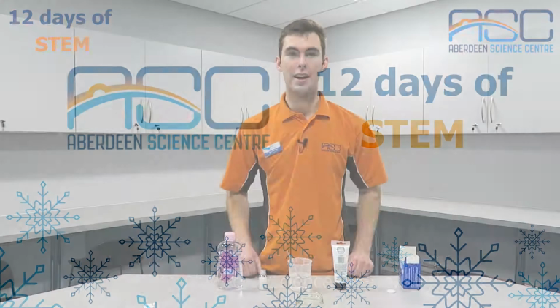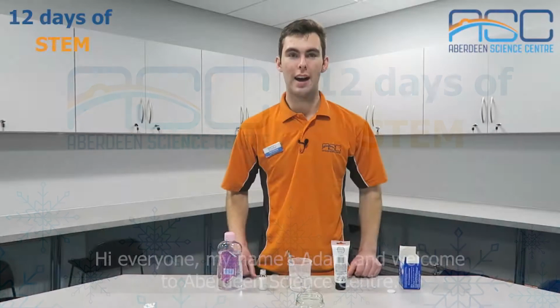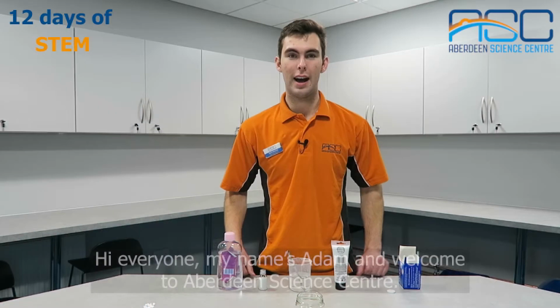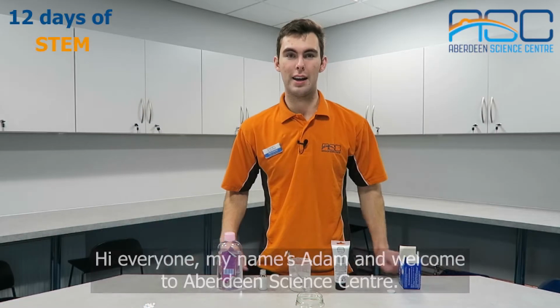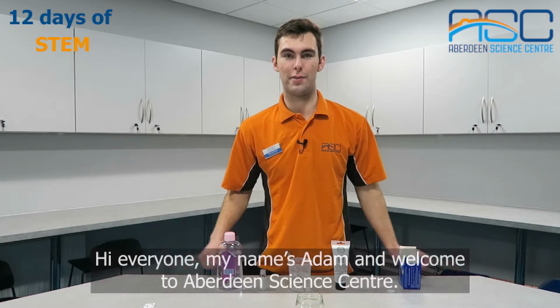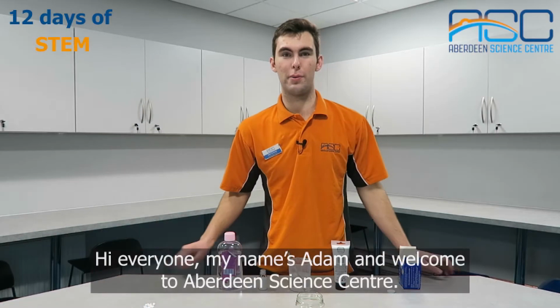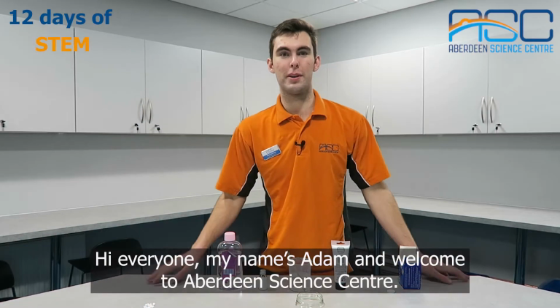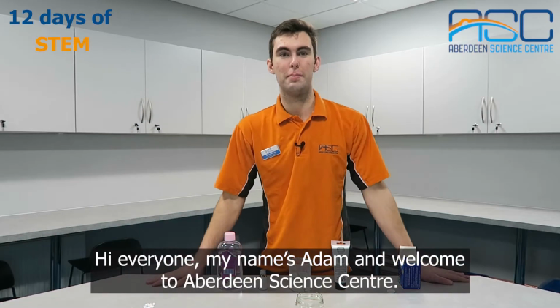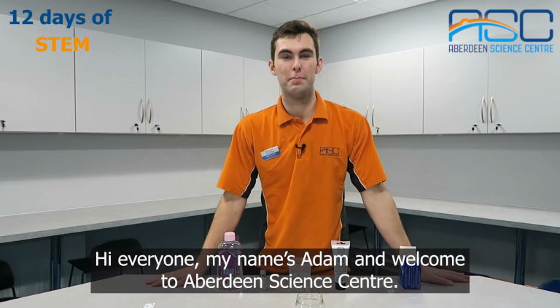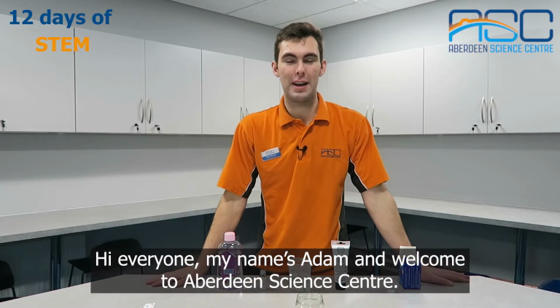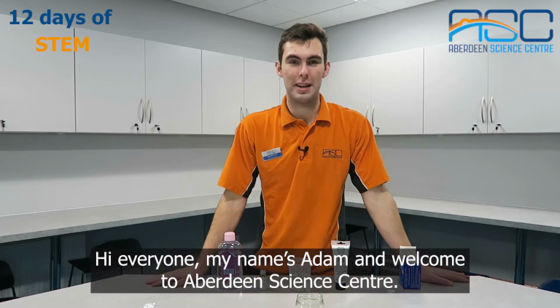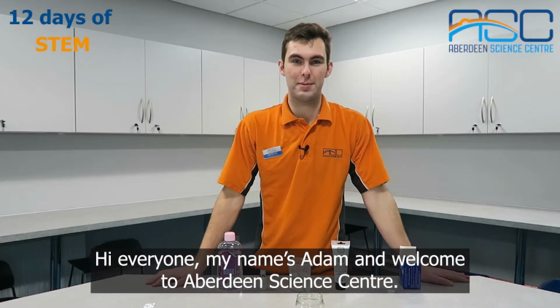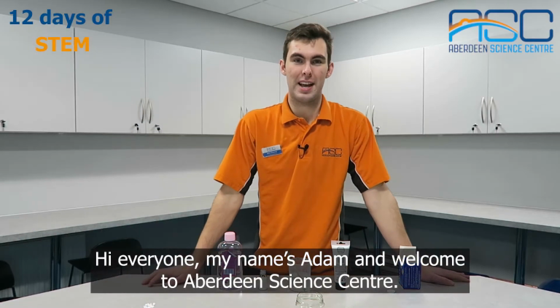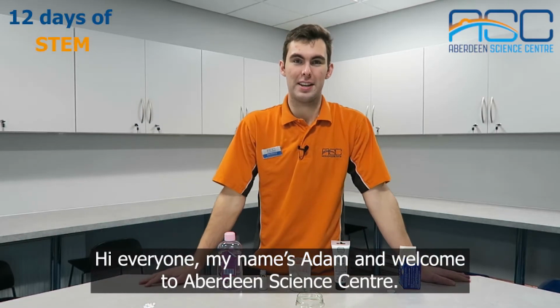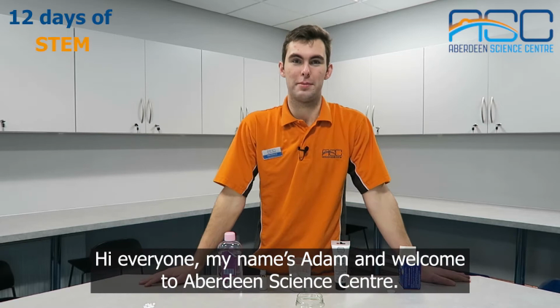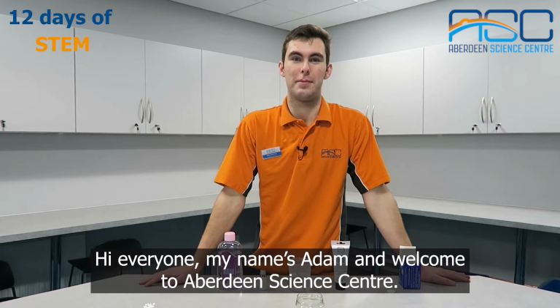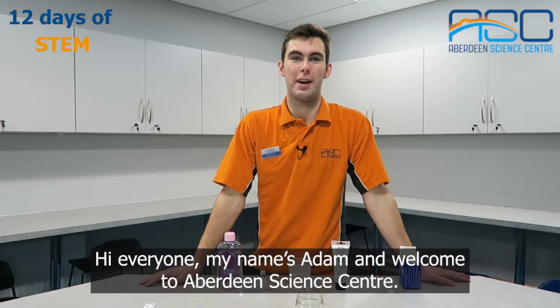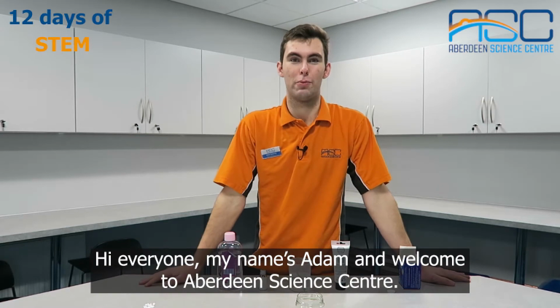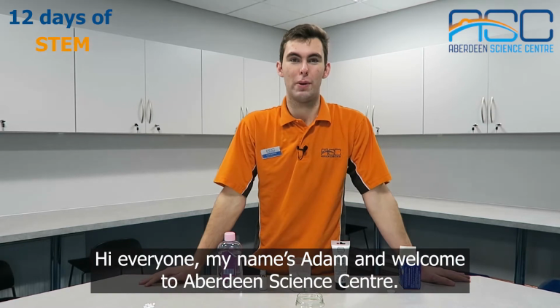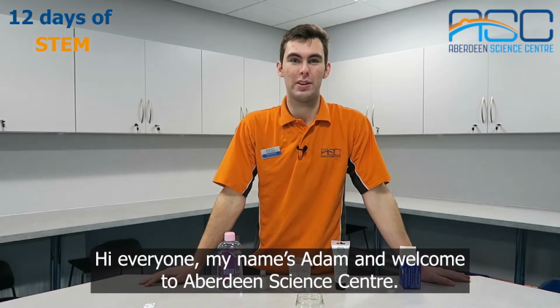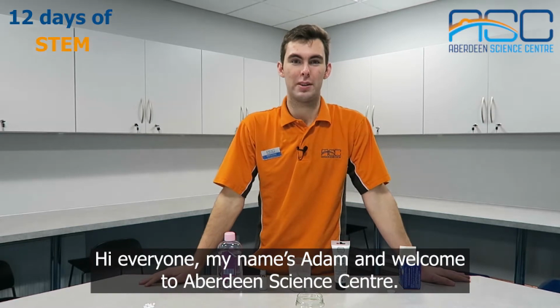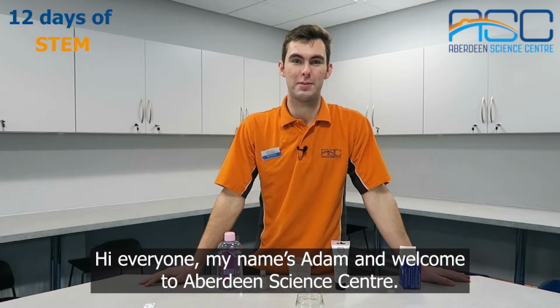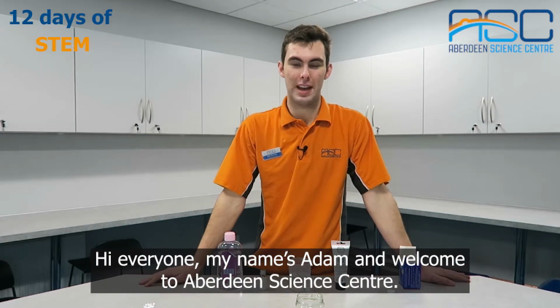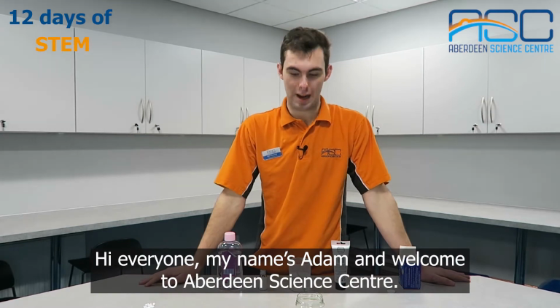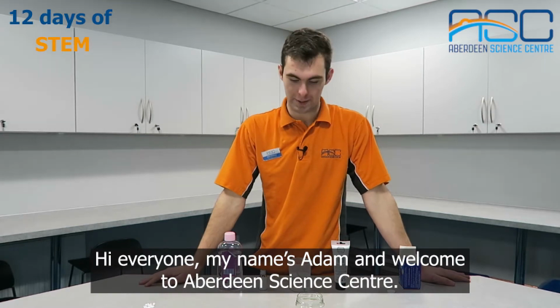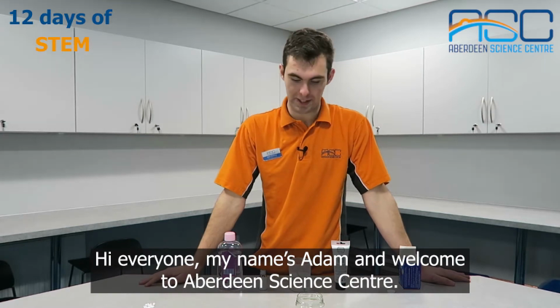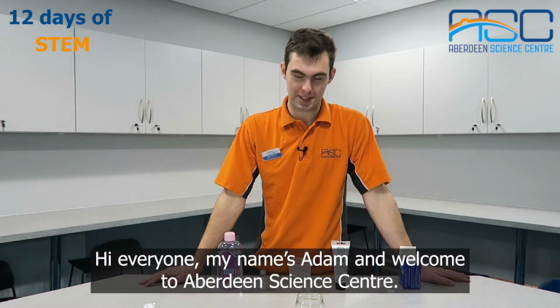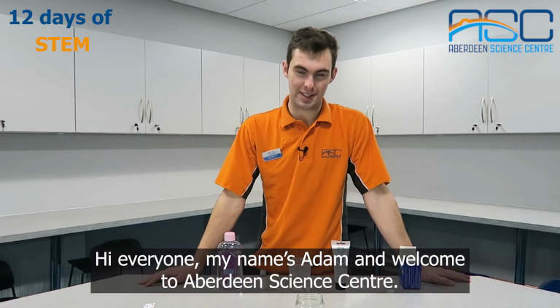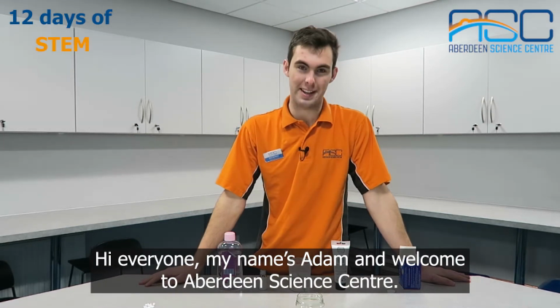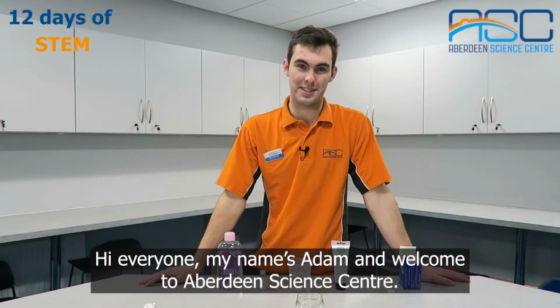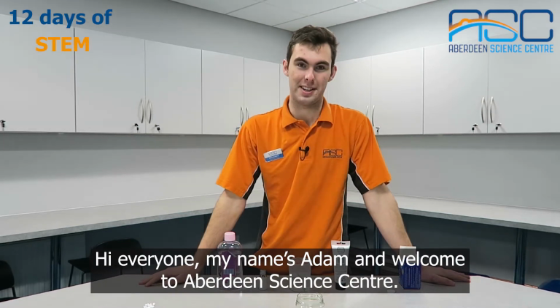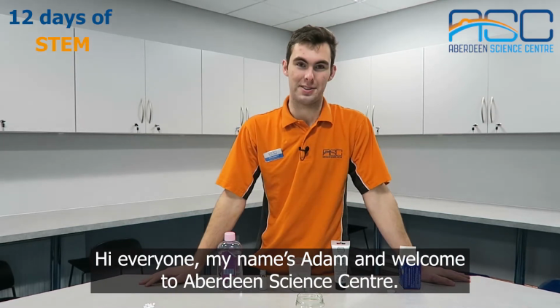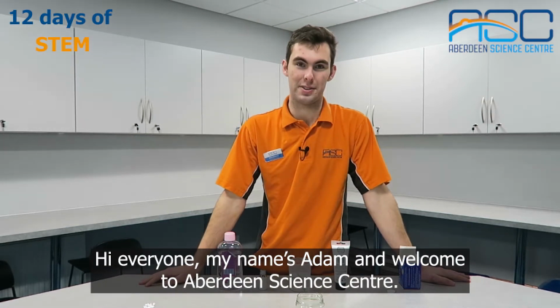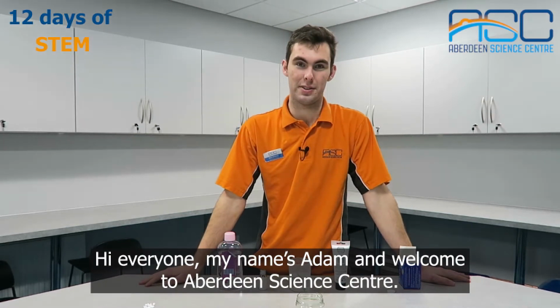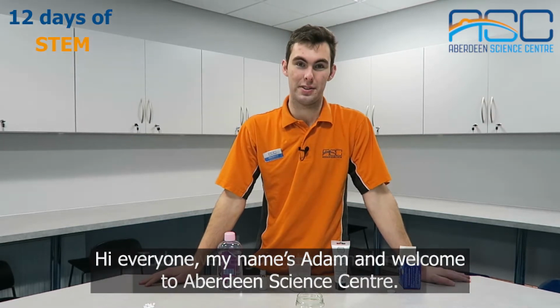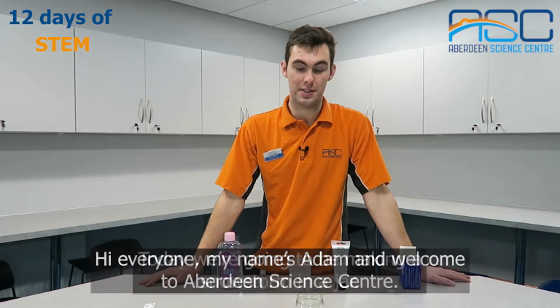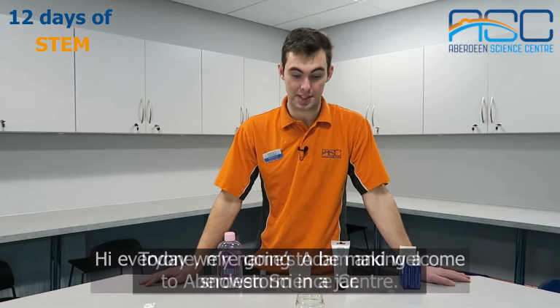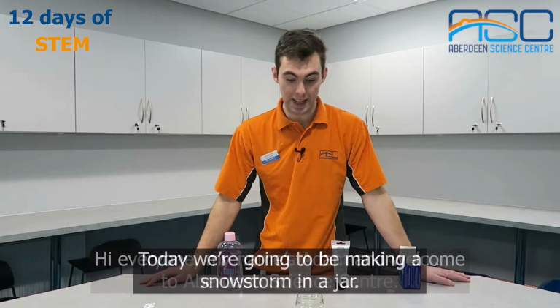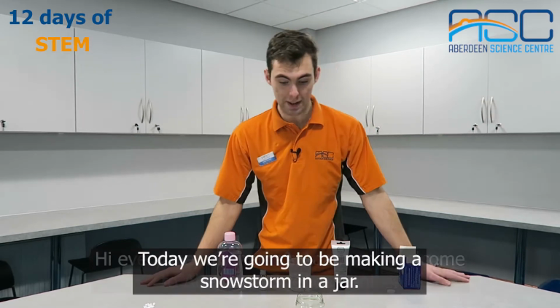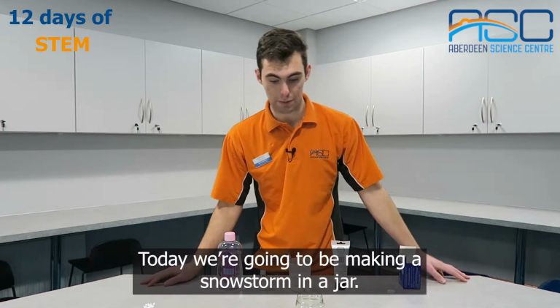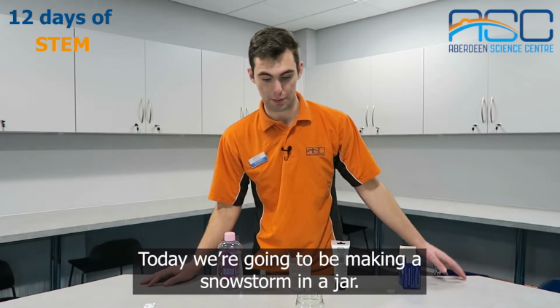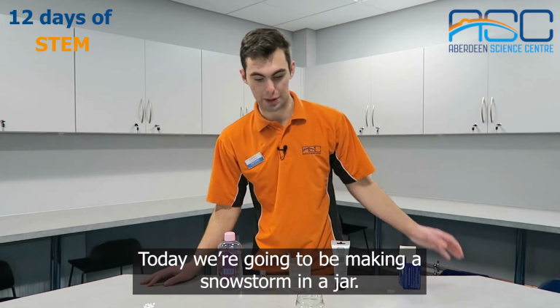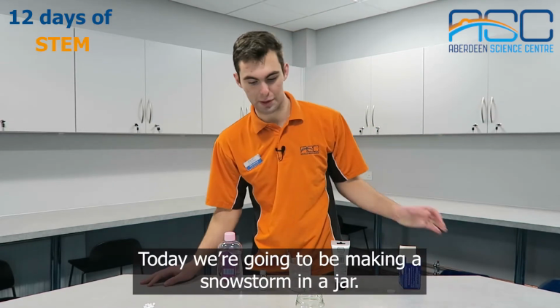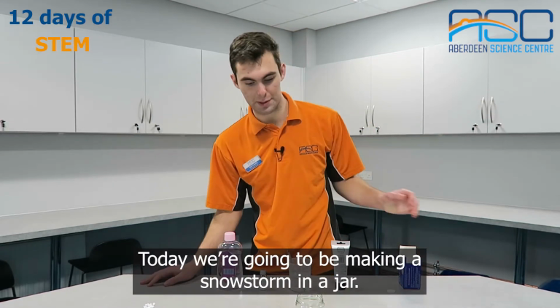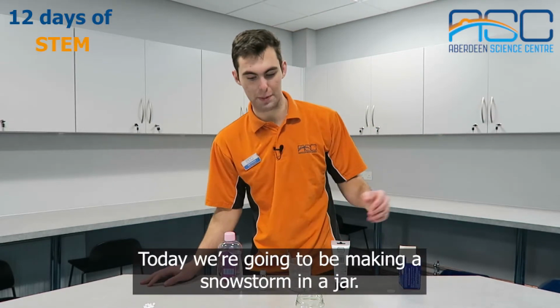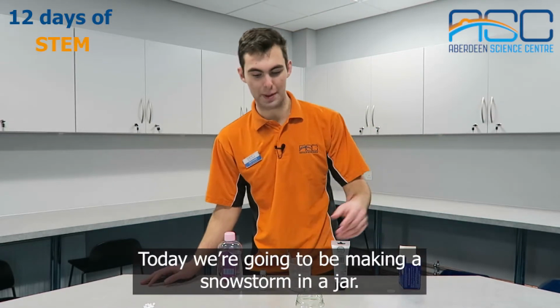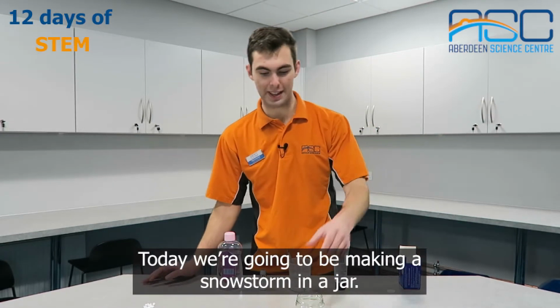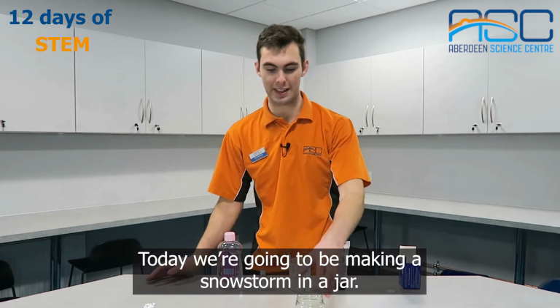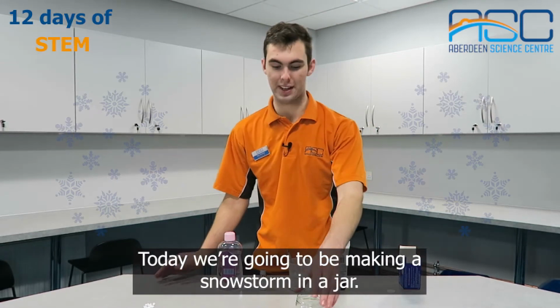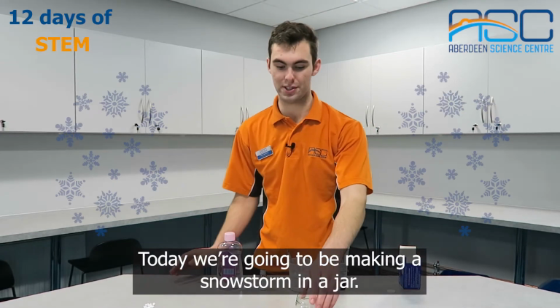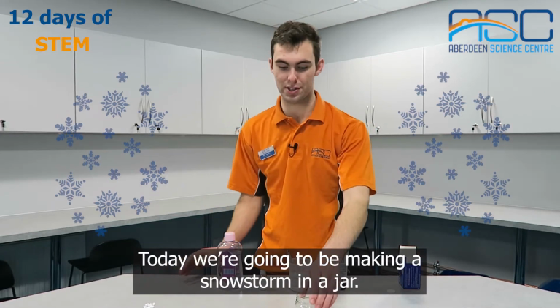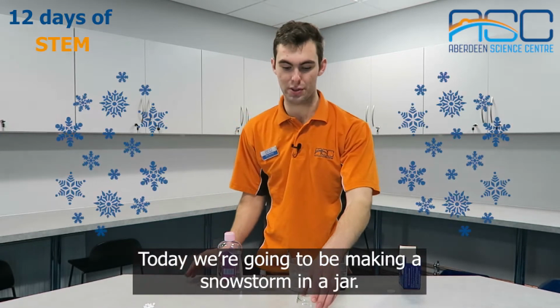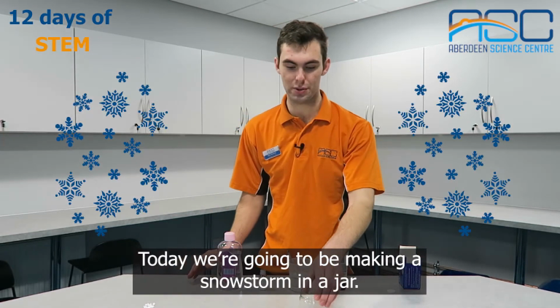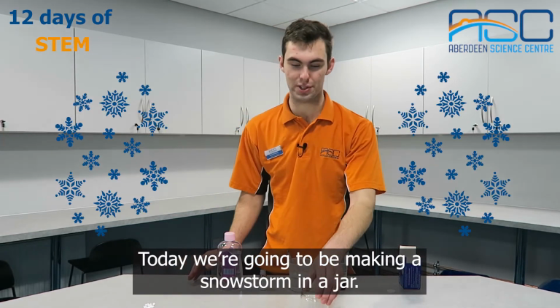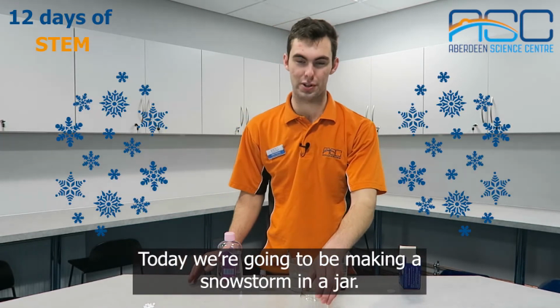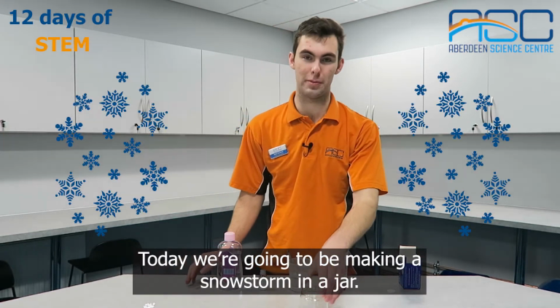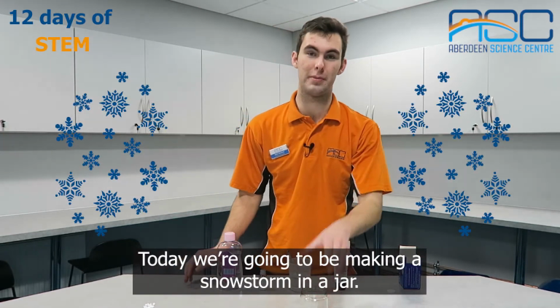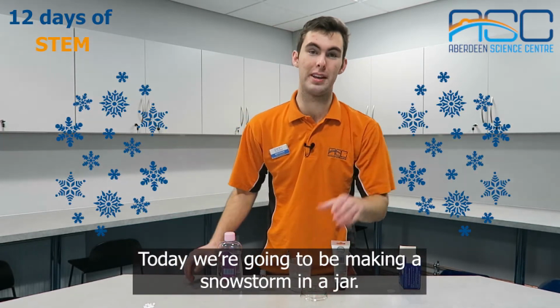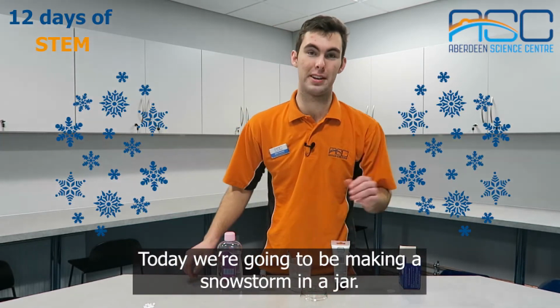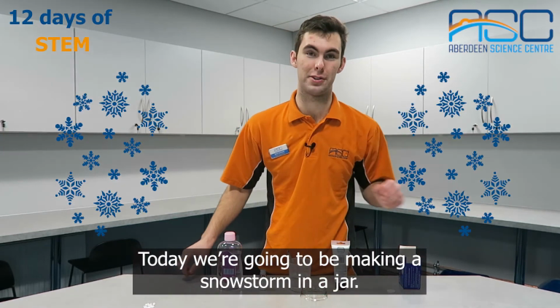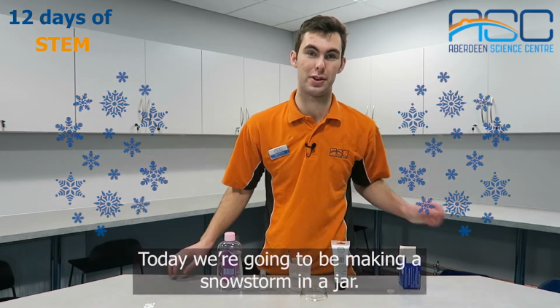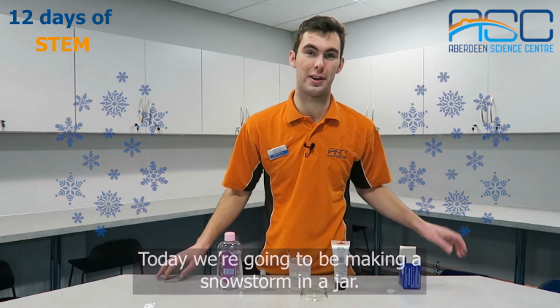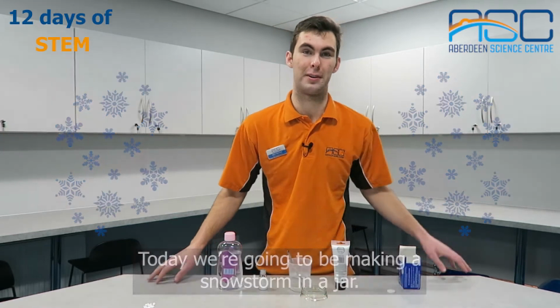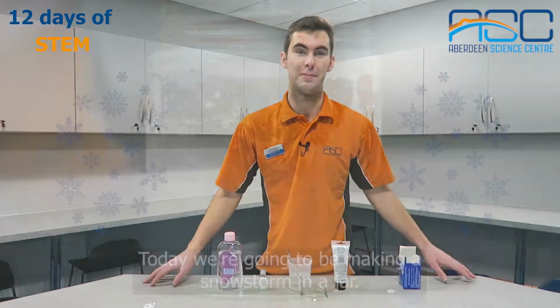Hi everyone, my name is Adam and welcome to Aberdeen Science Centre. Today we're going to be making a snowstorm in a jar.